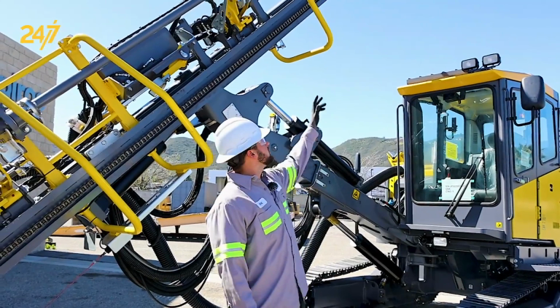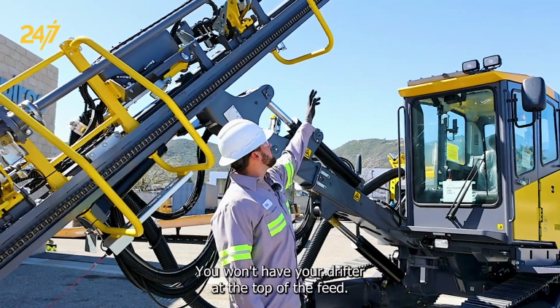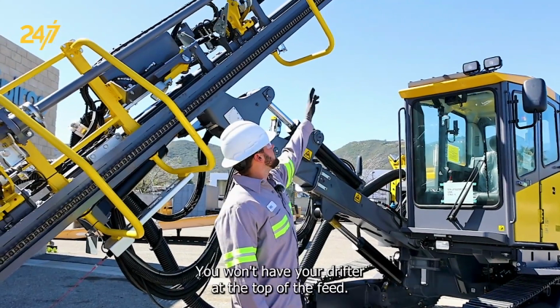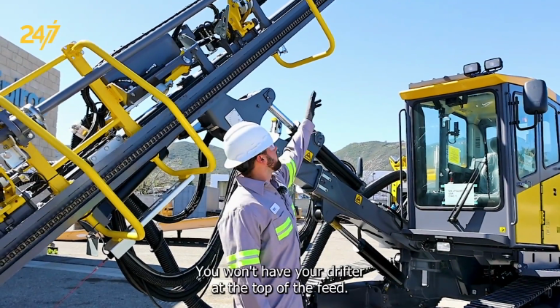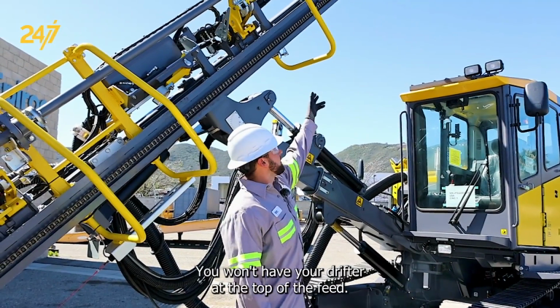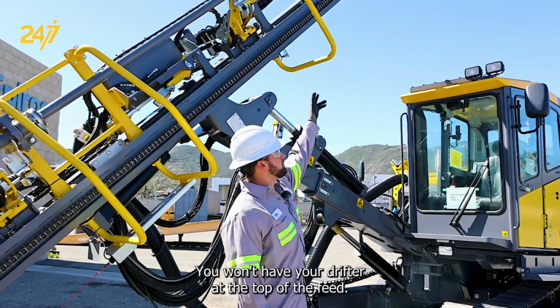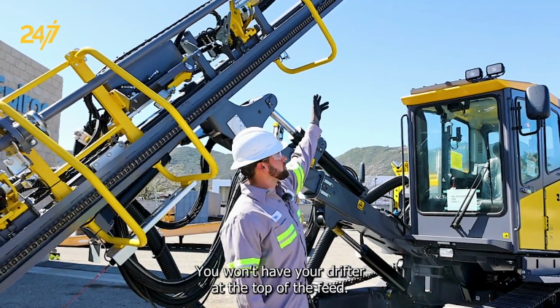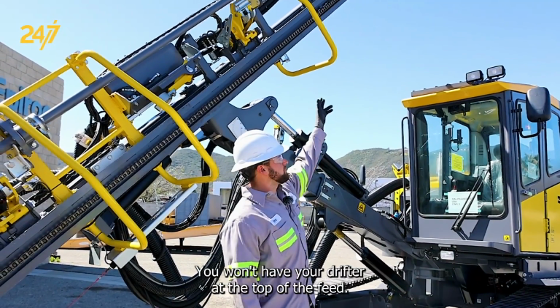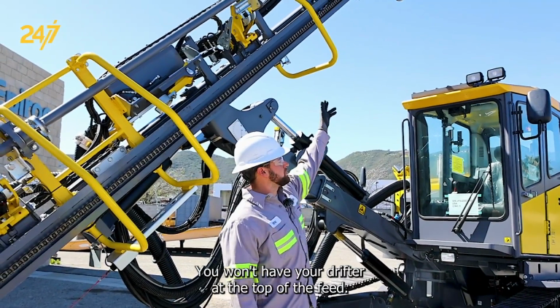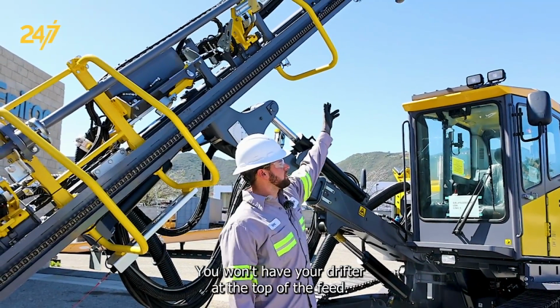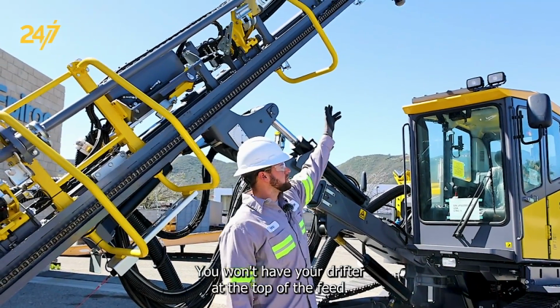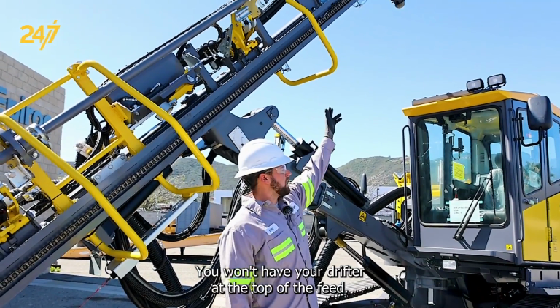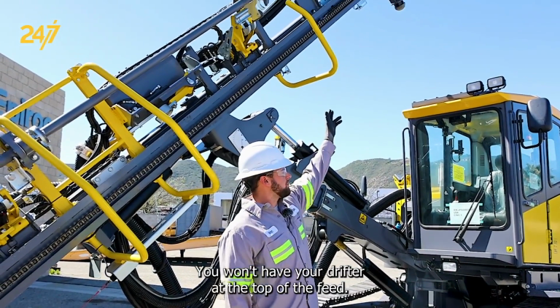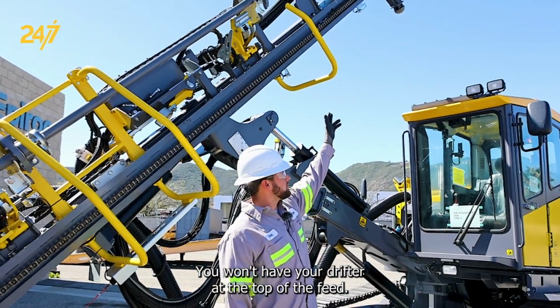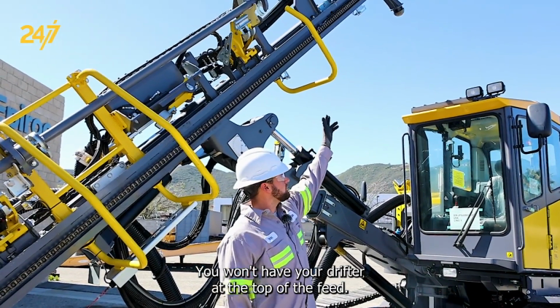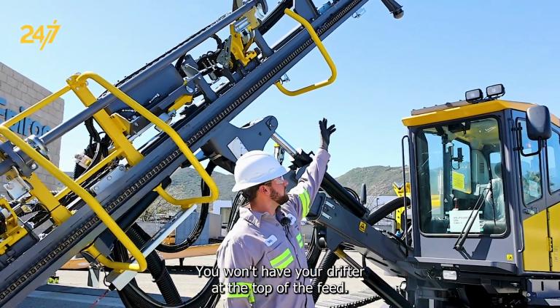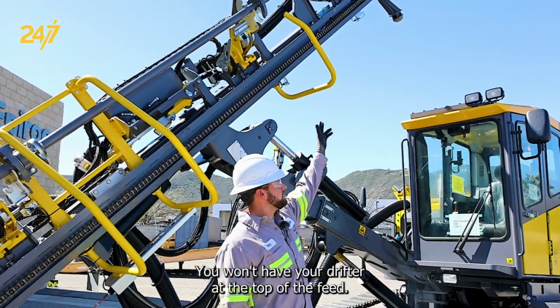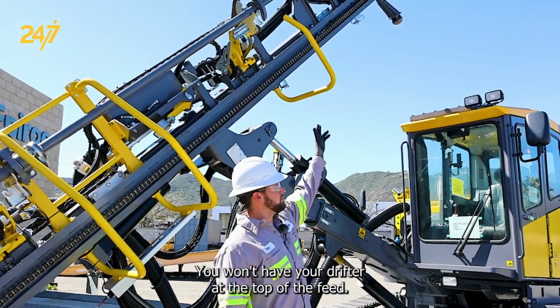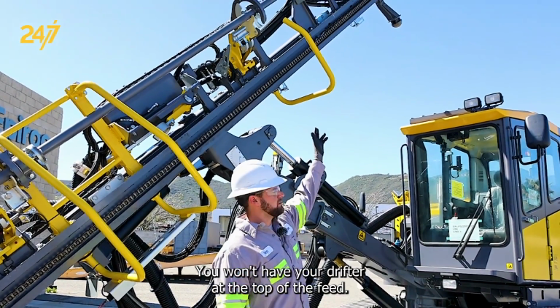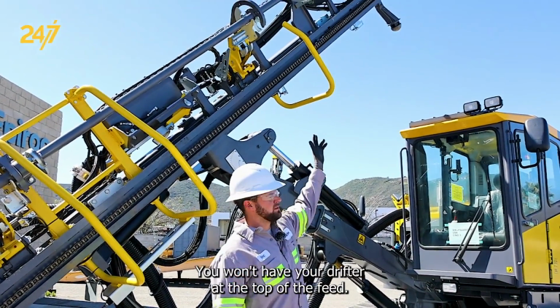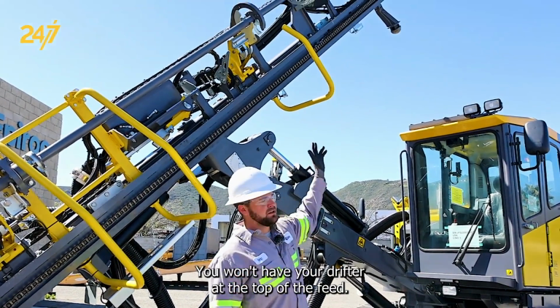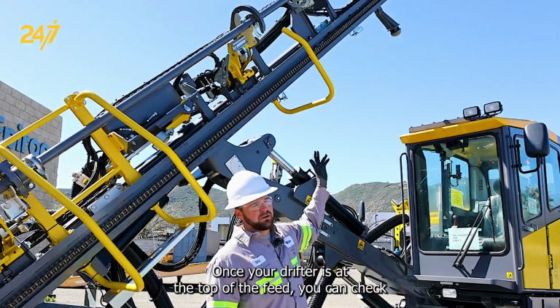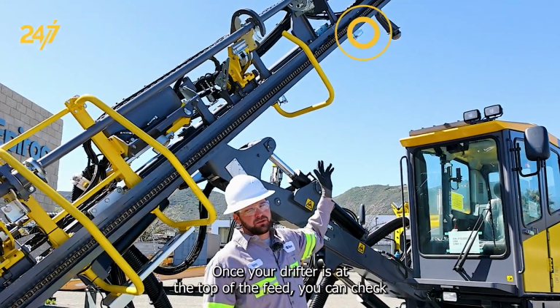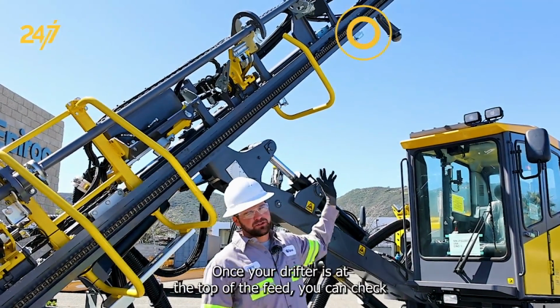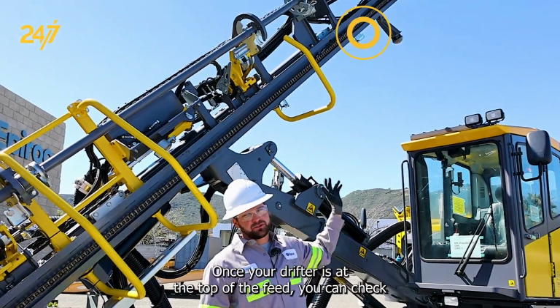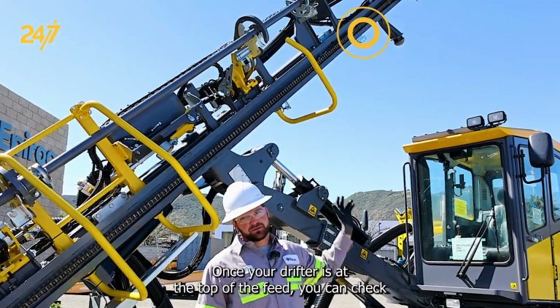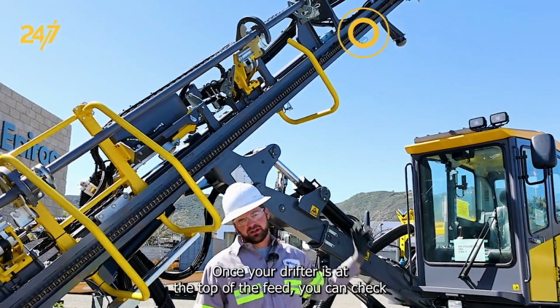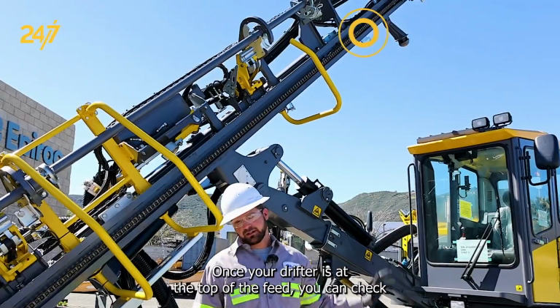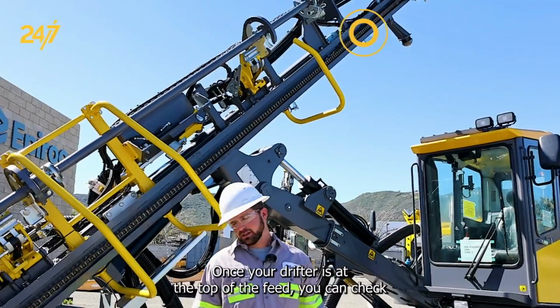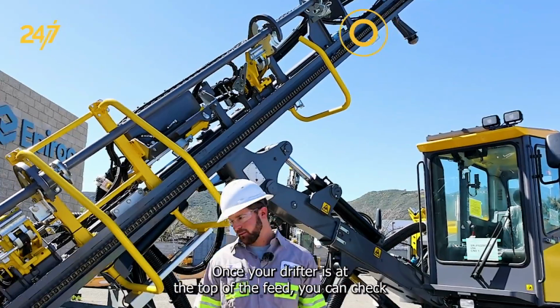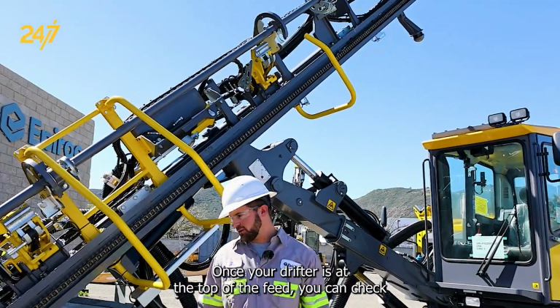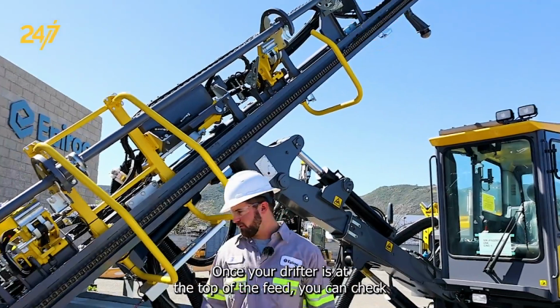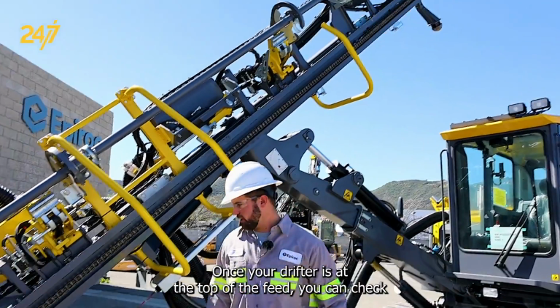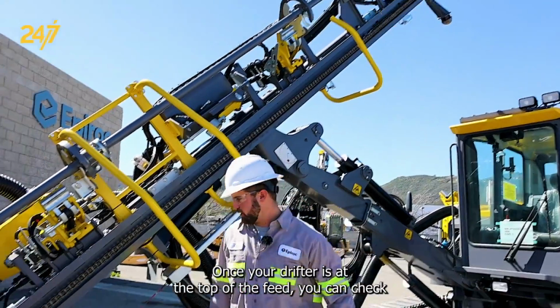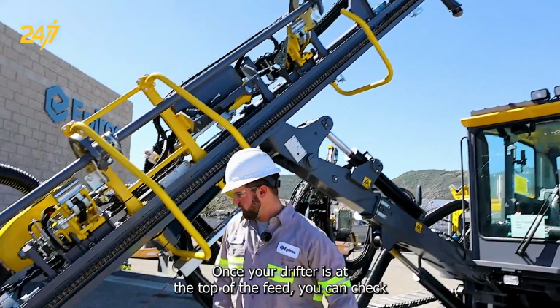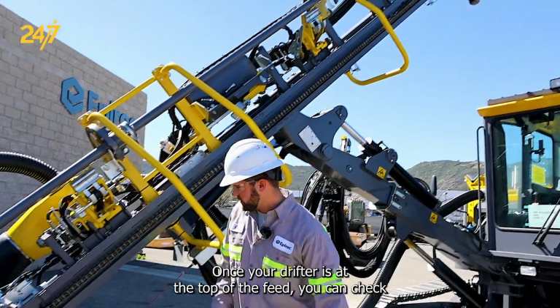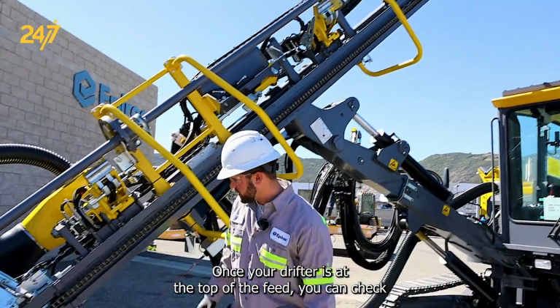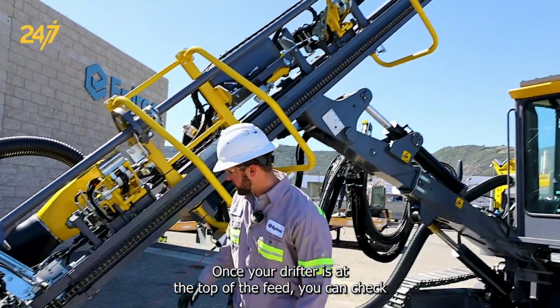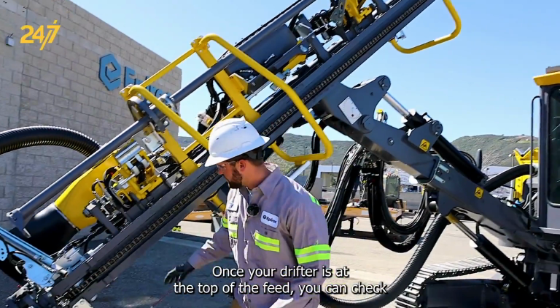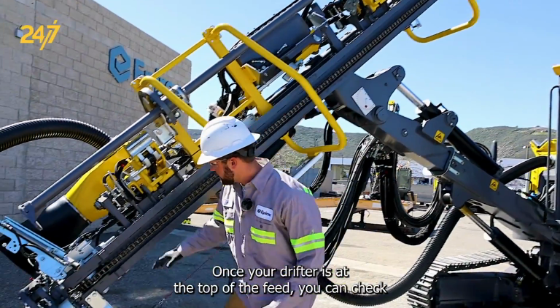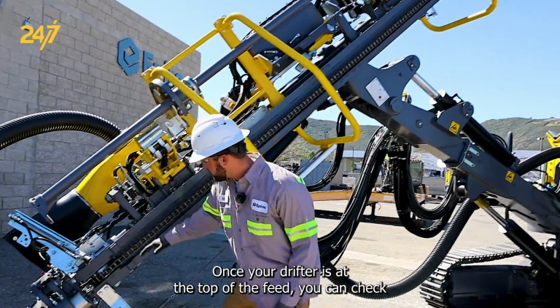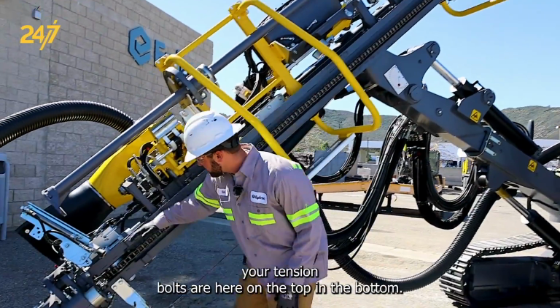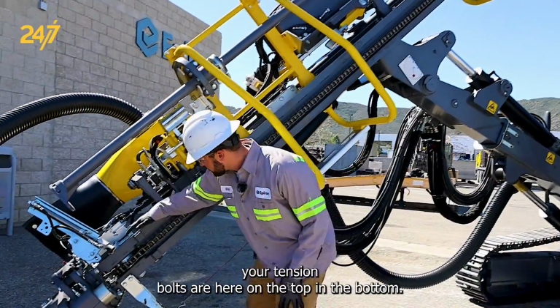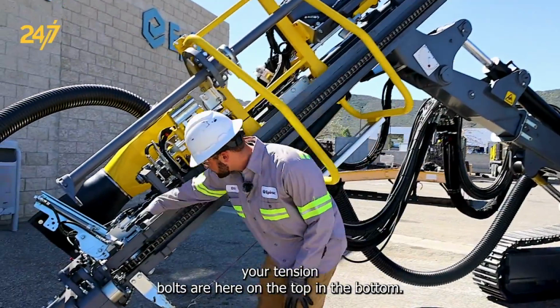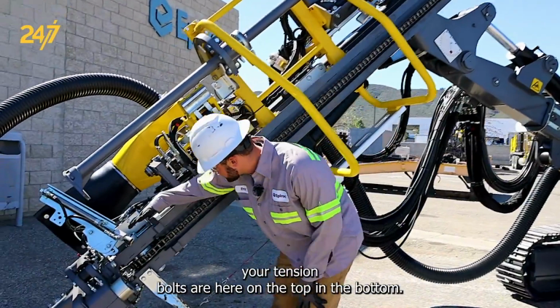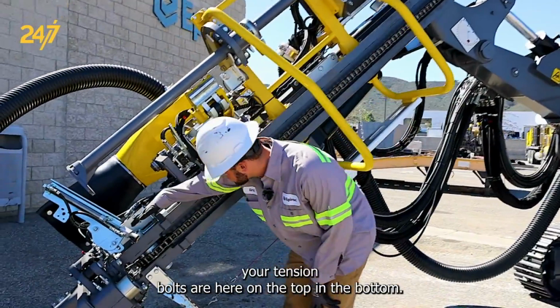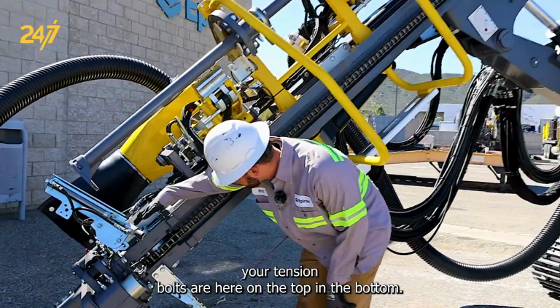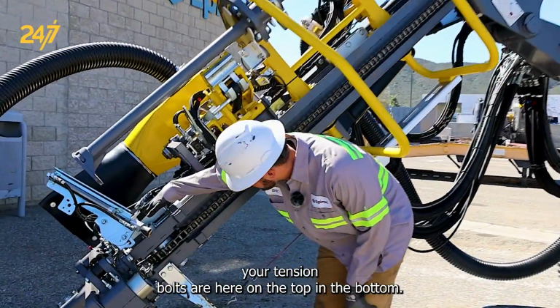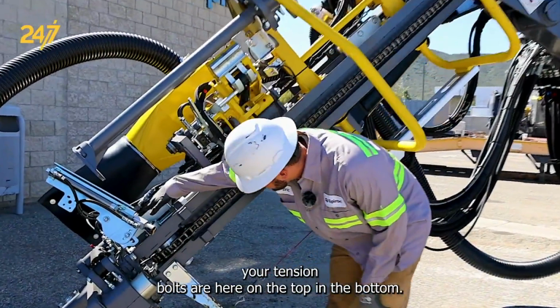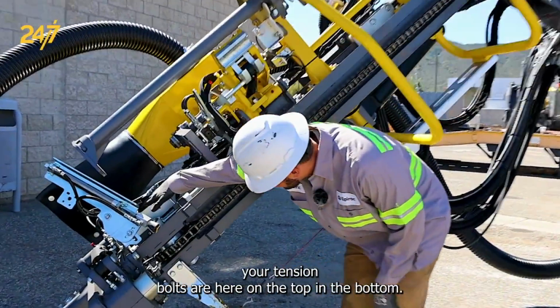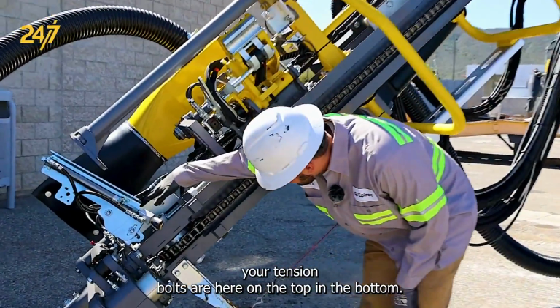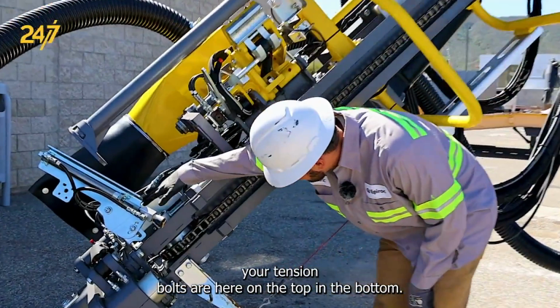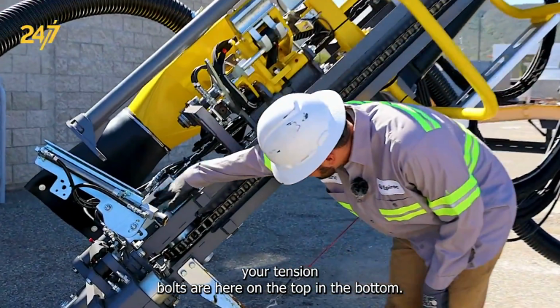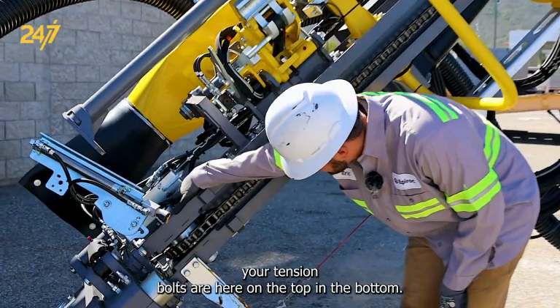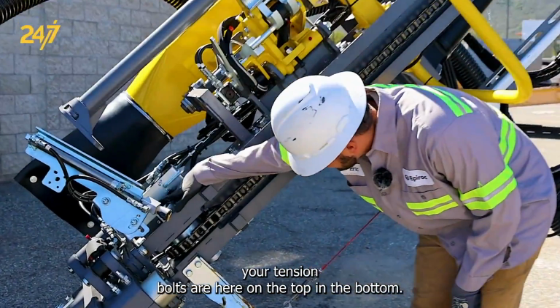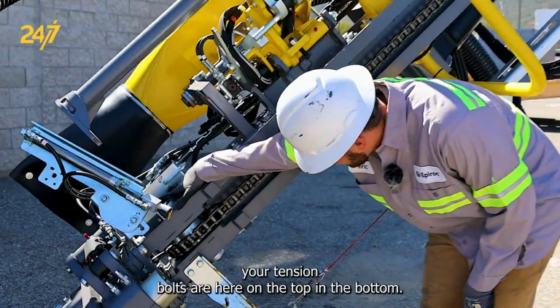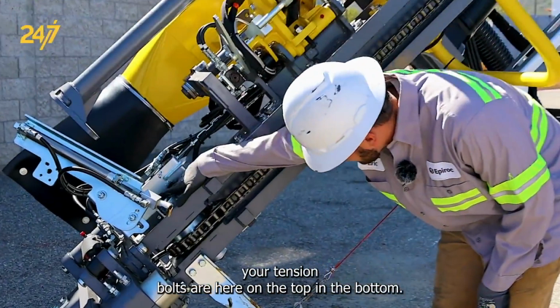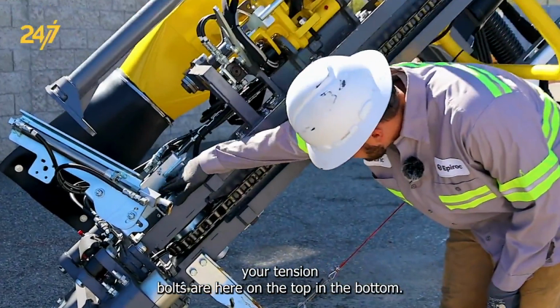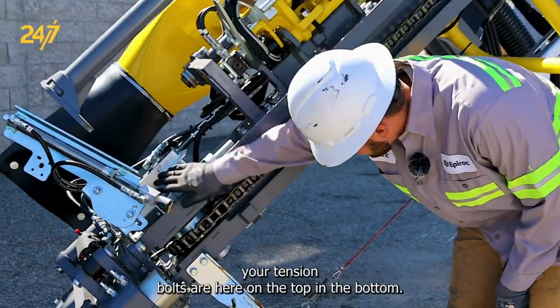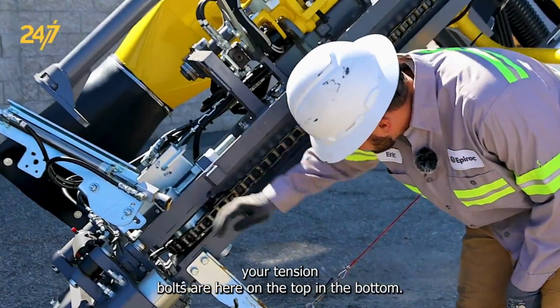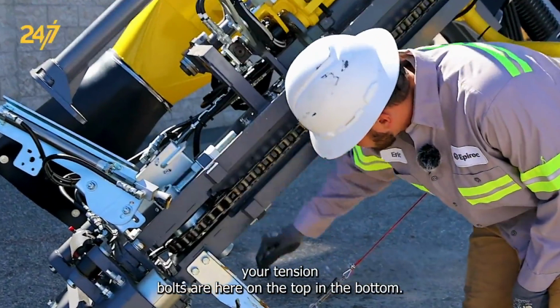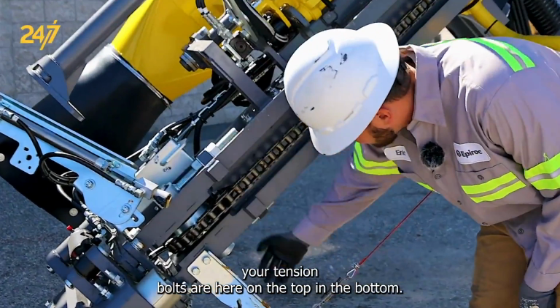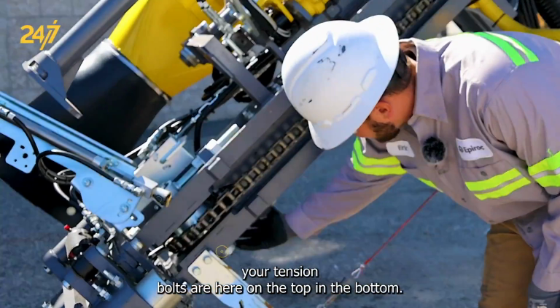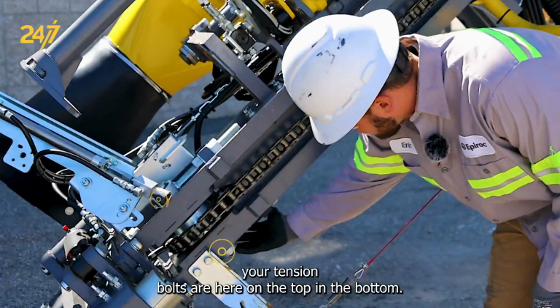You want to have your drifter at the top of the feed. Once you're just at the top of the feed, you can check your tension bolts — they are here on the top and the bottom.